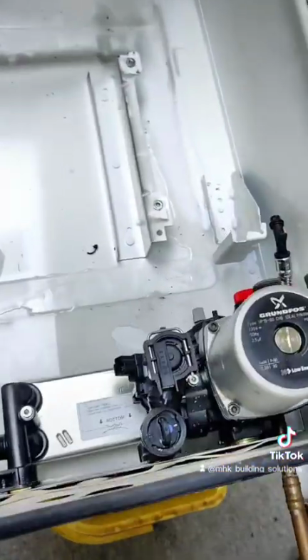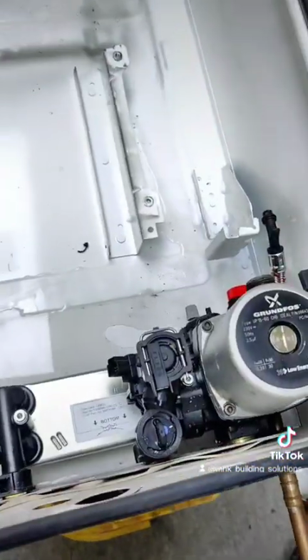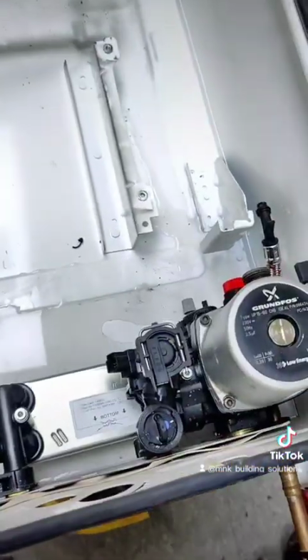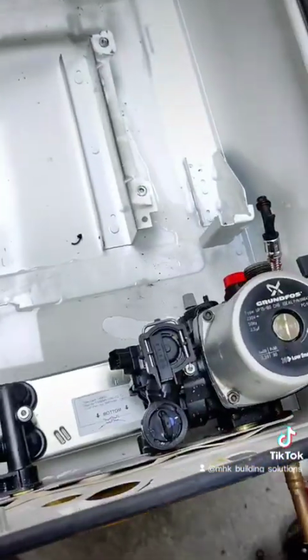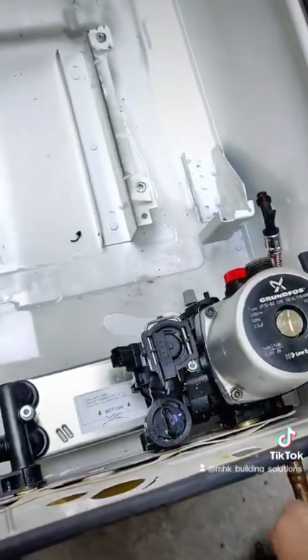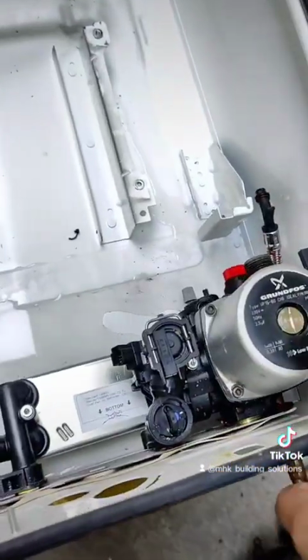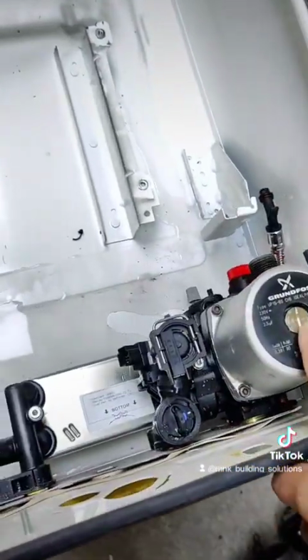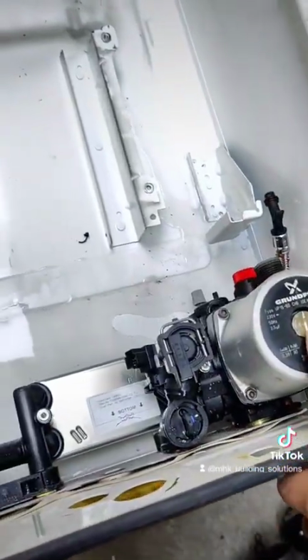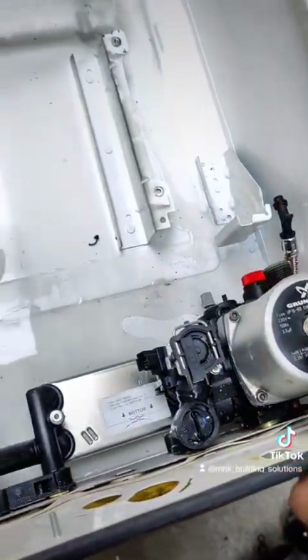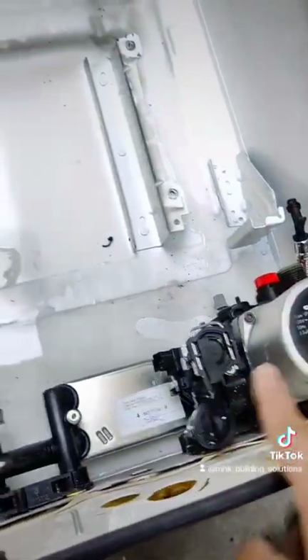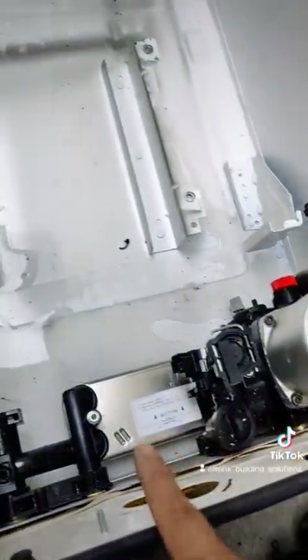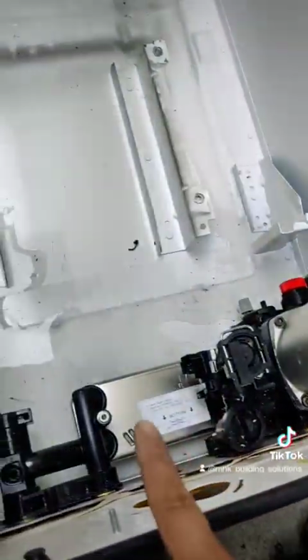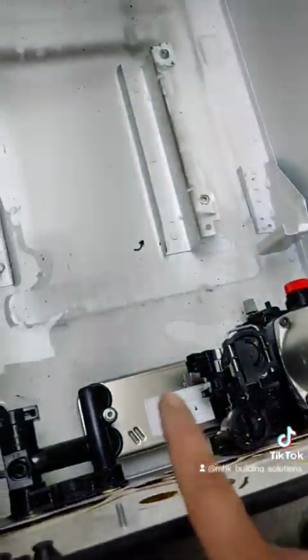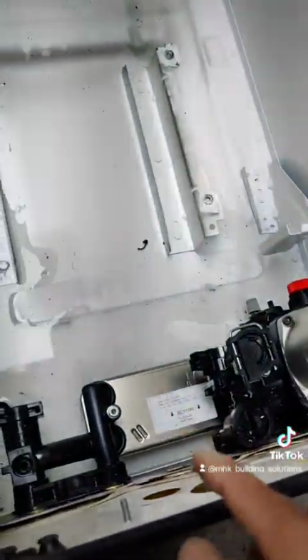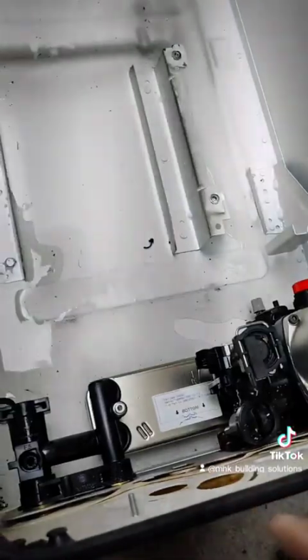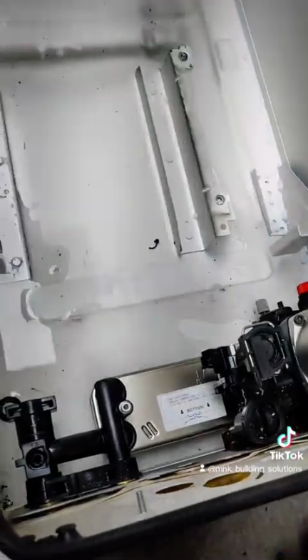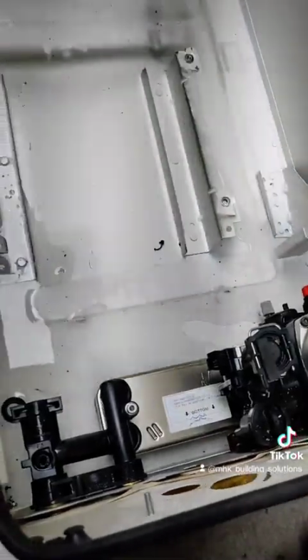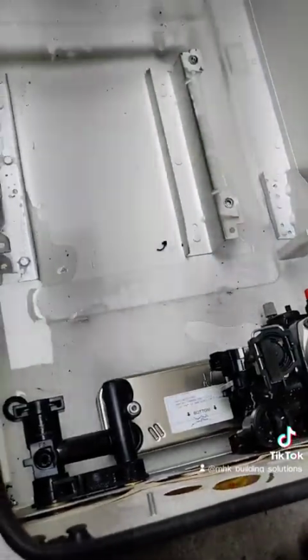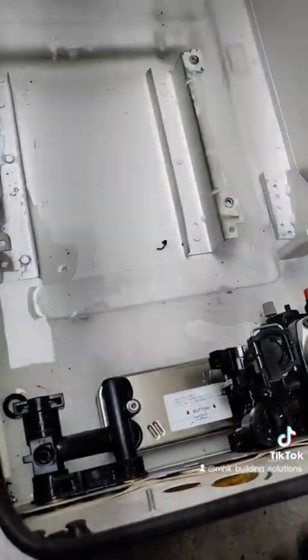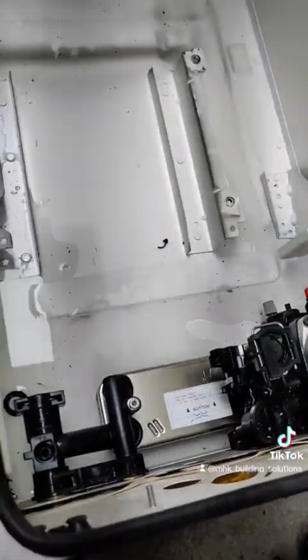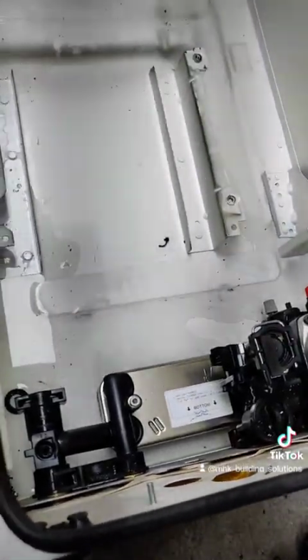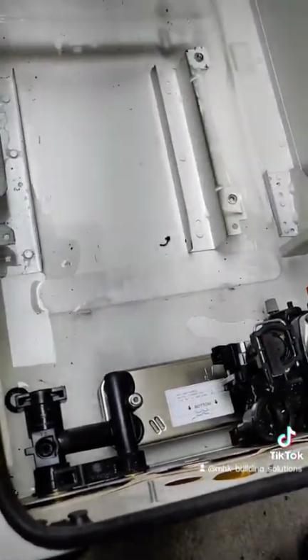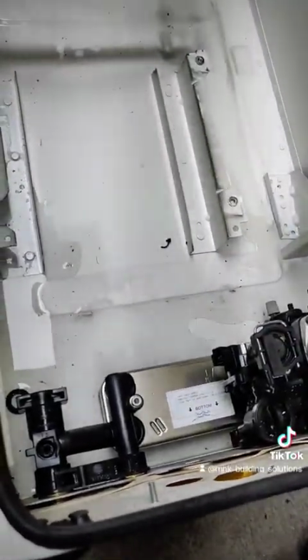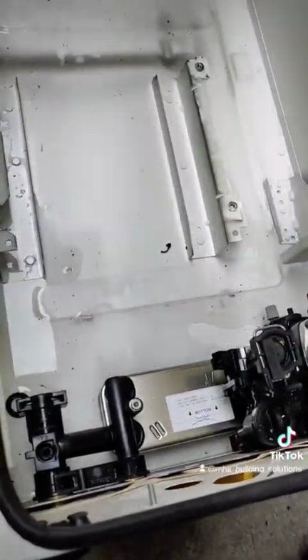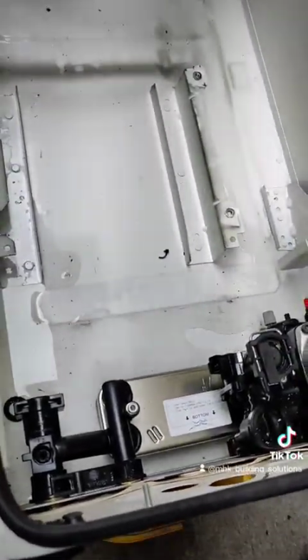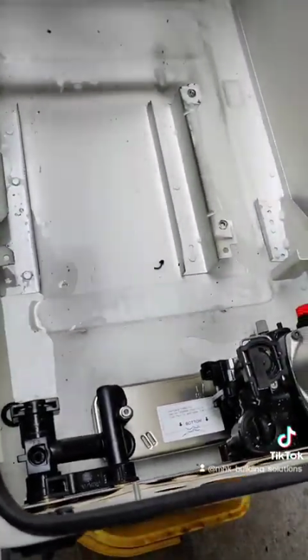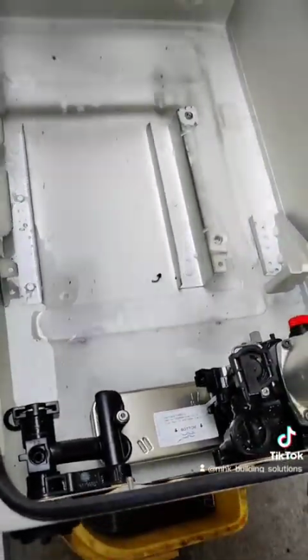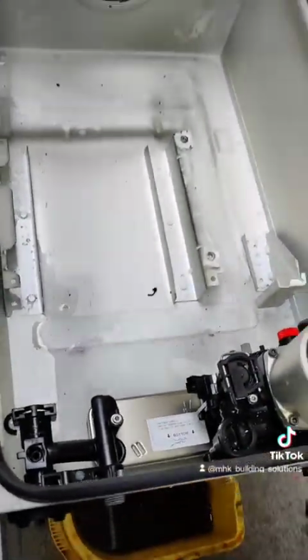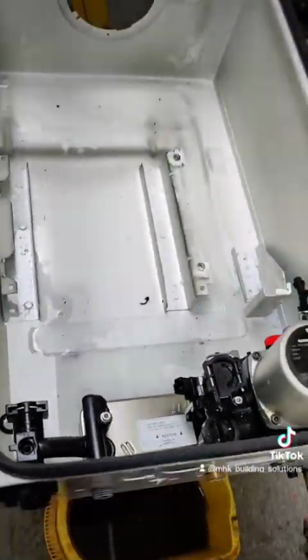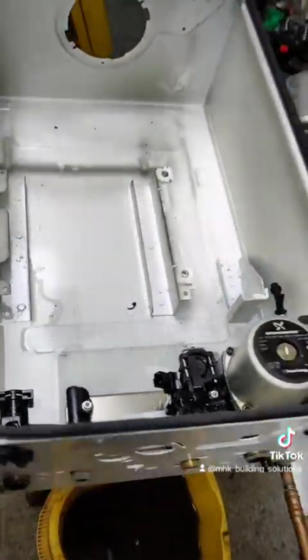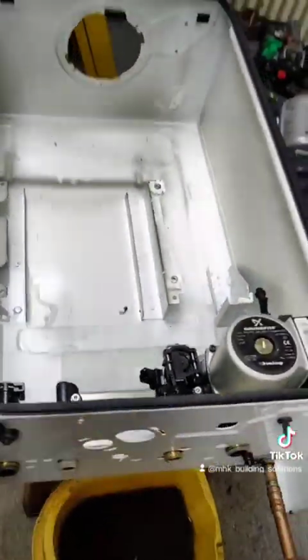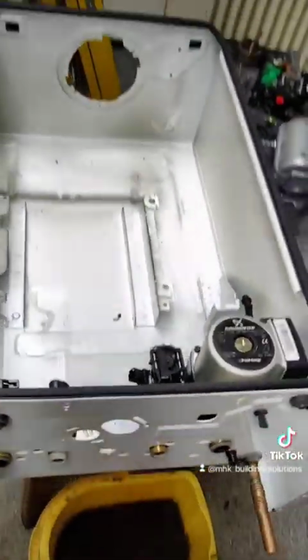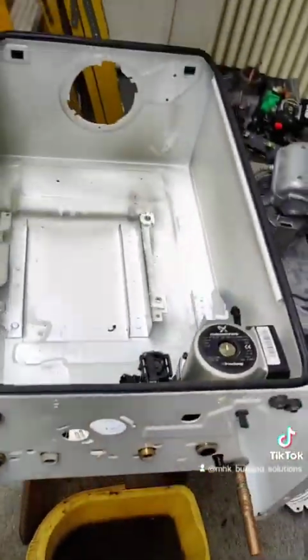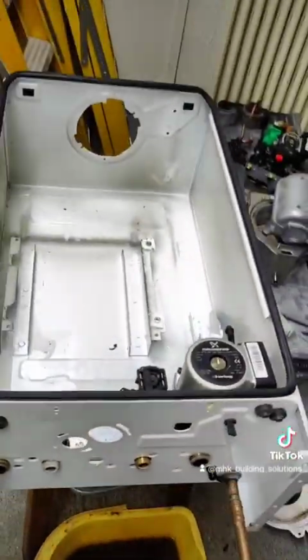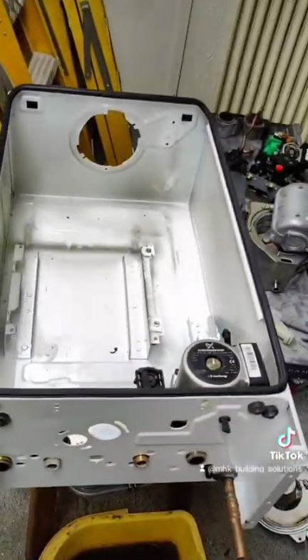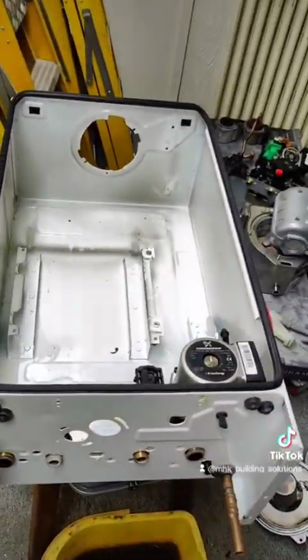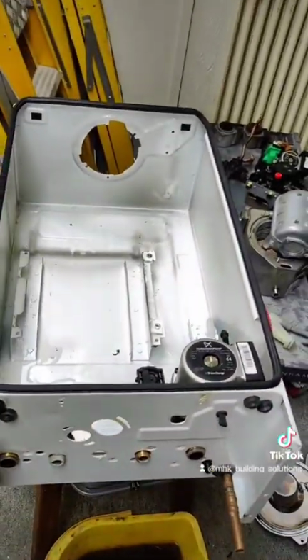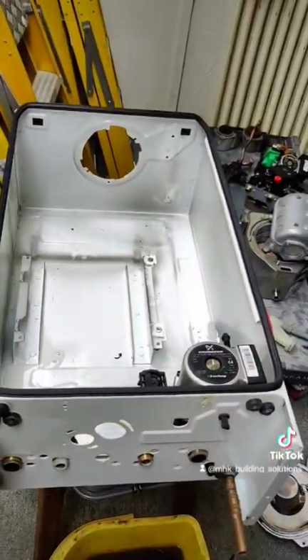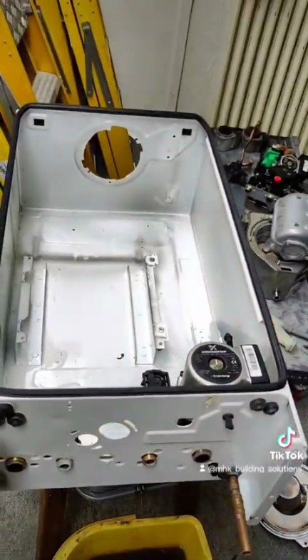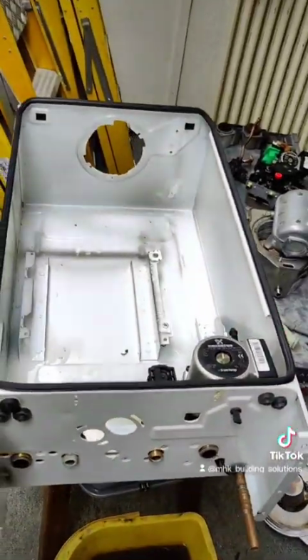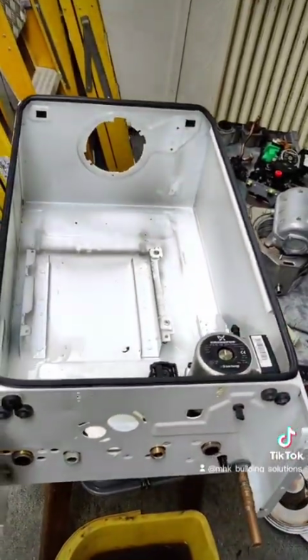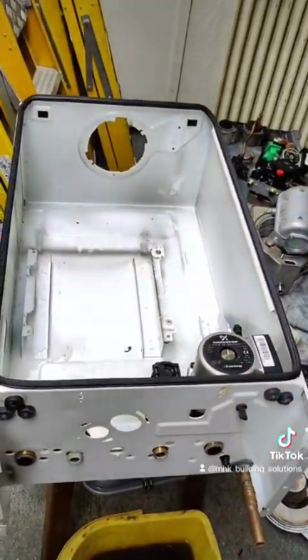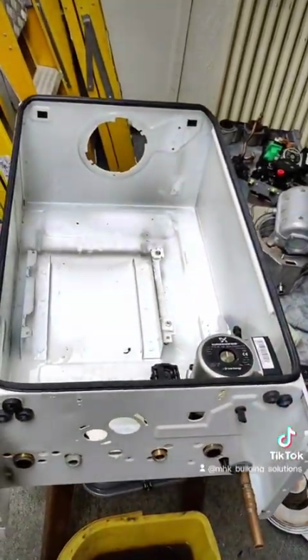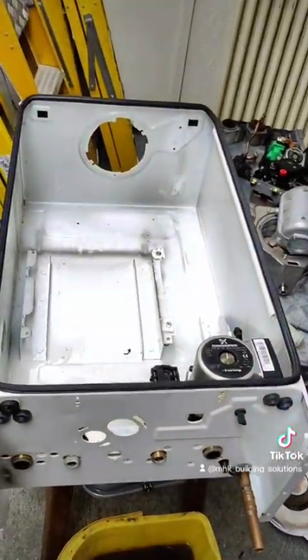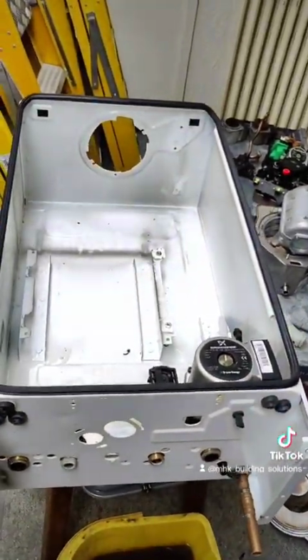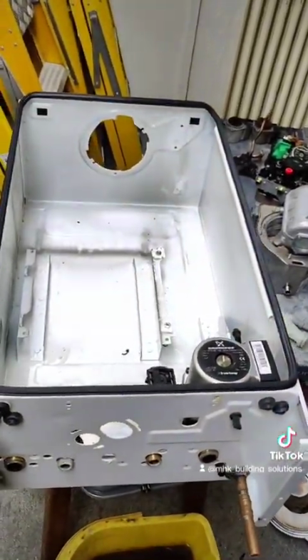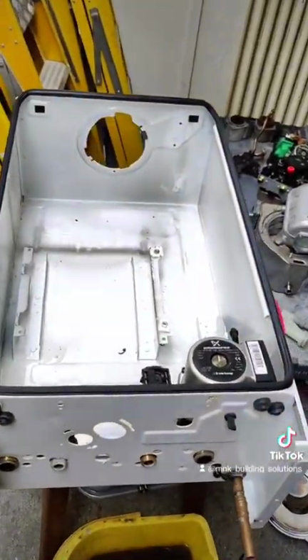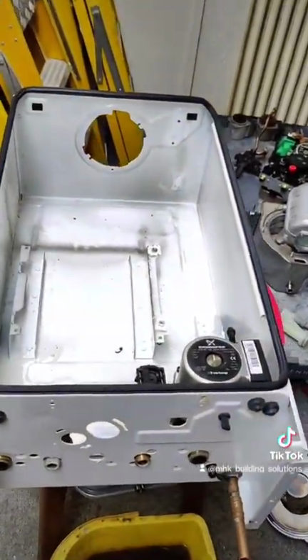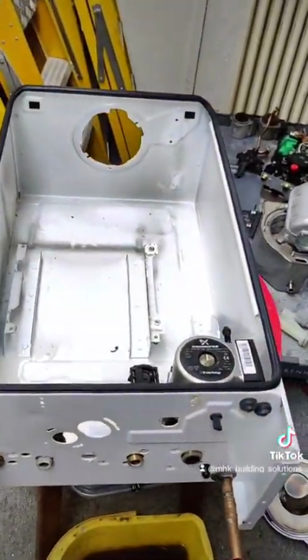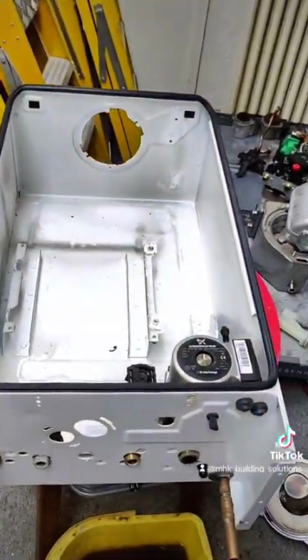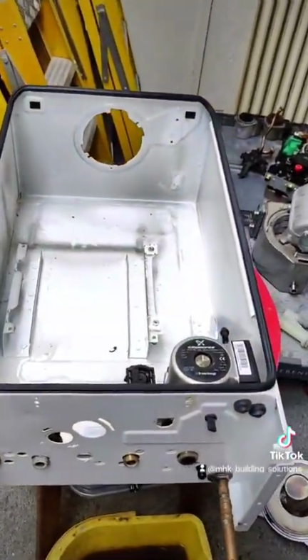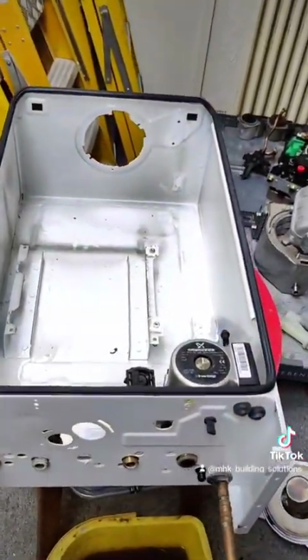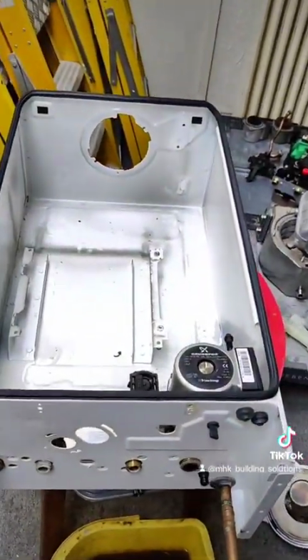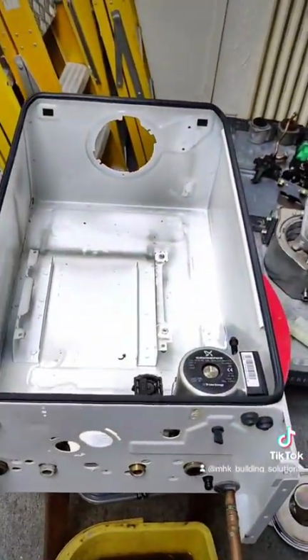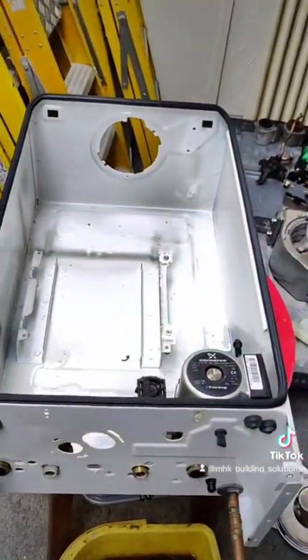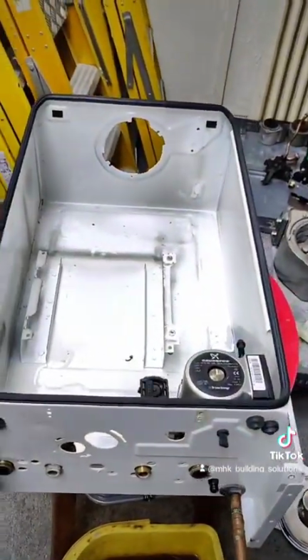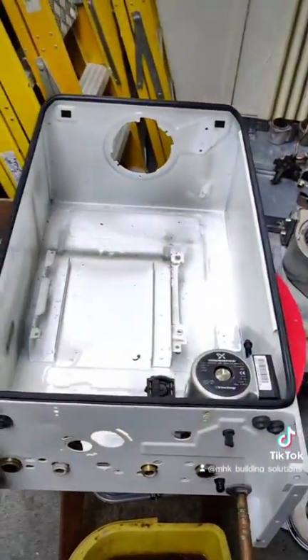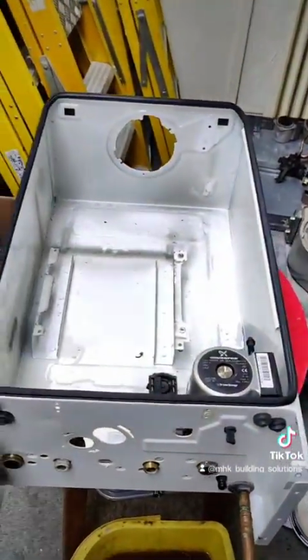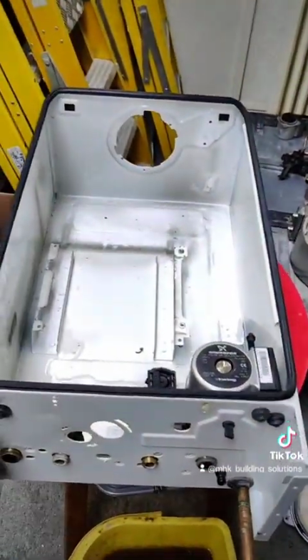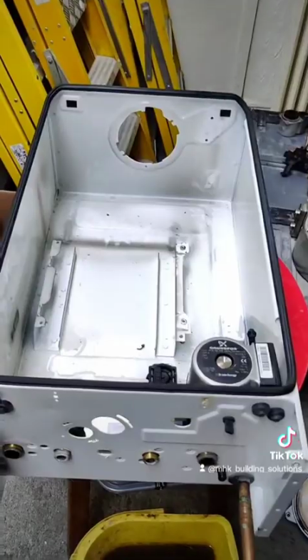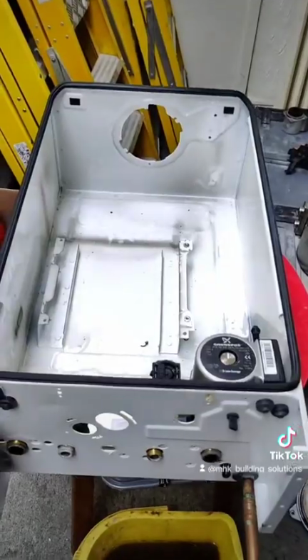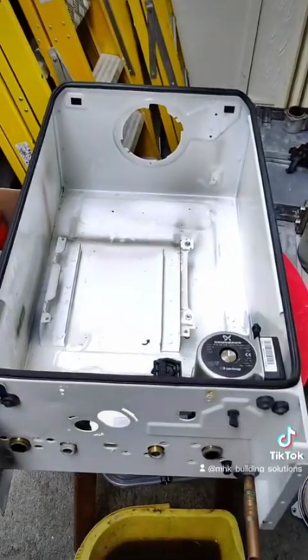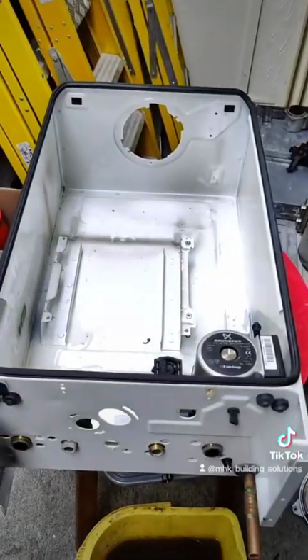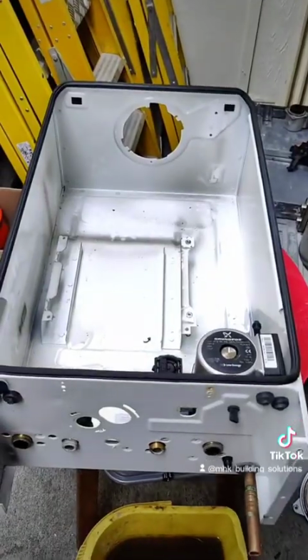I'll obviously remove the pump and the heat exchanger out of here as well. But that's all for now — thanks for watching the video. Take care, bye.